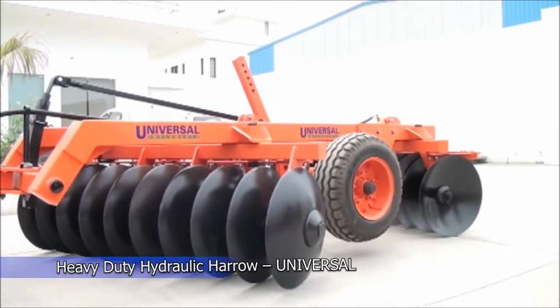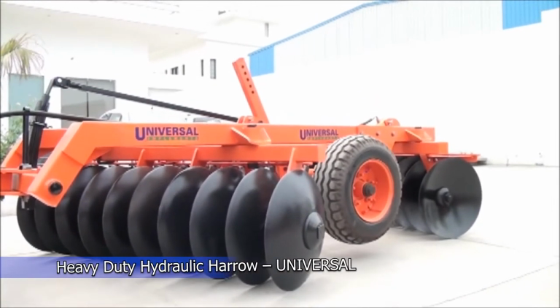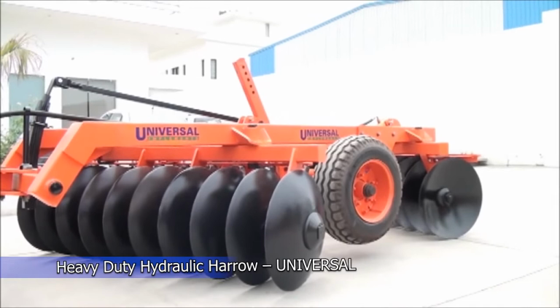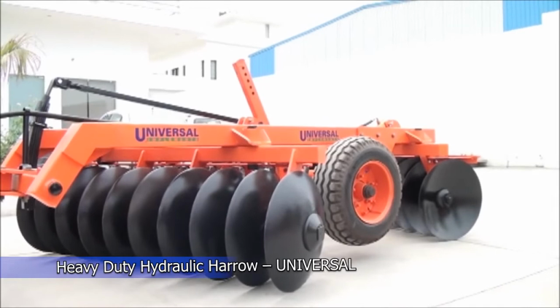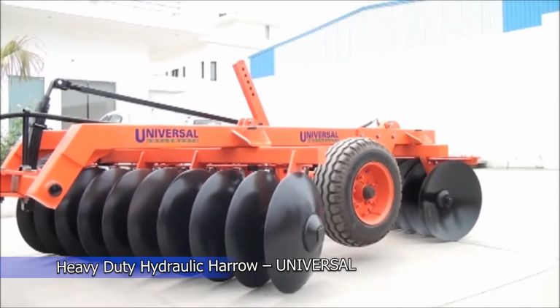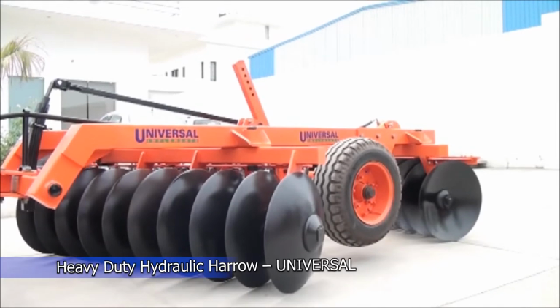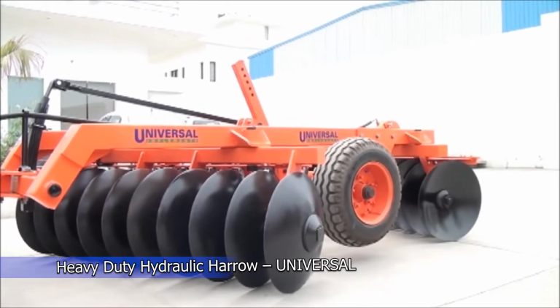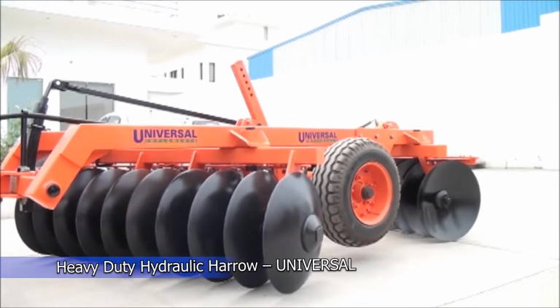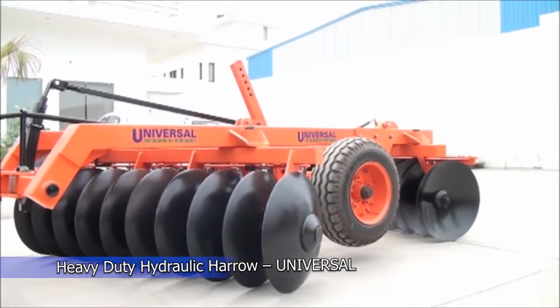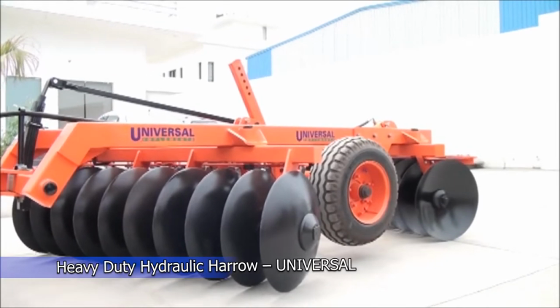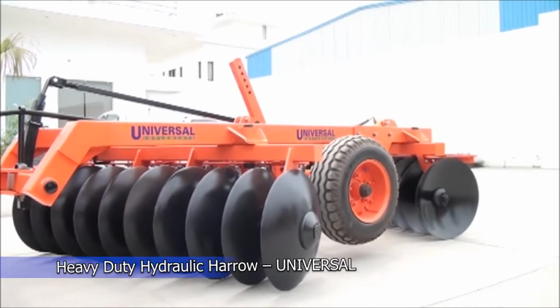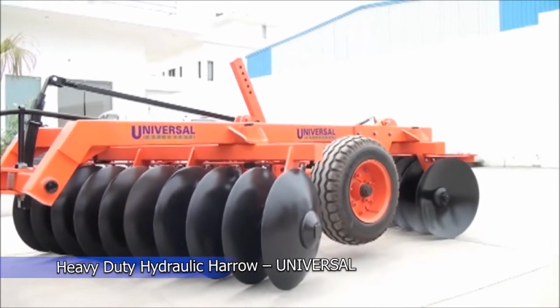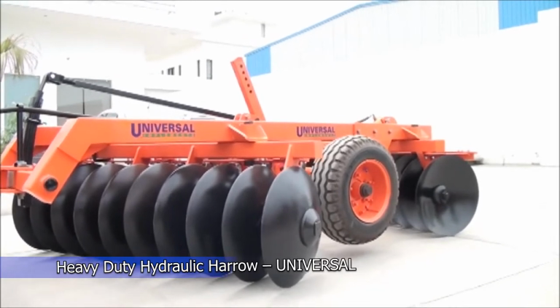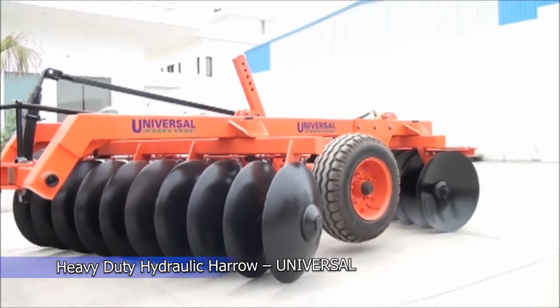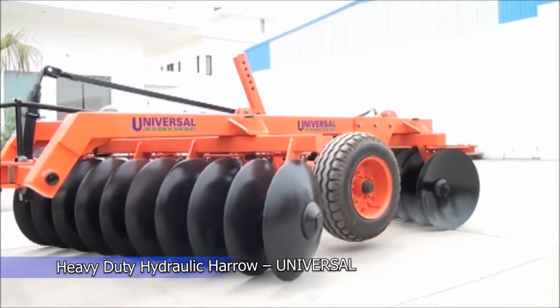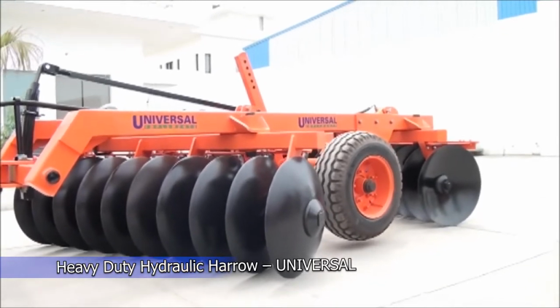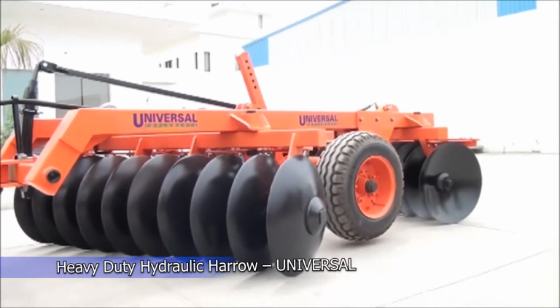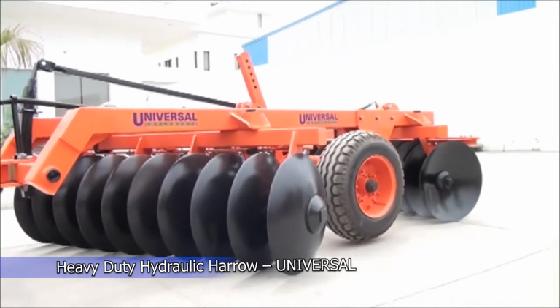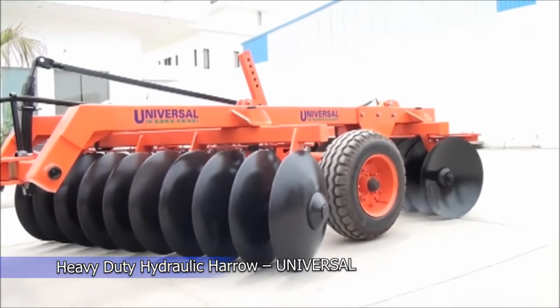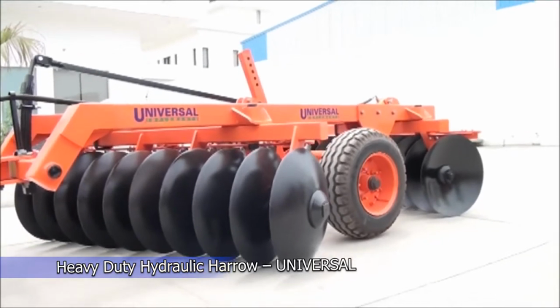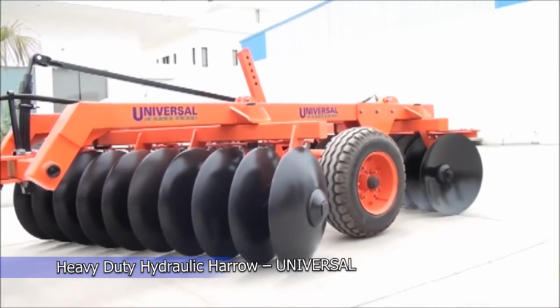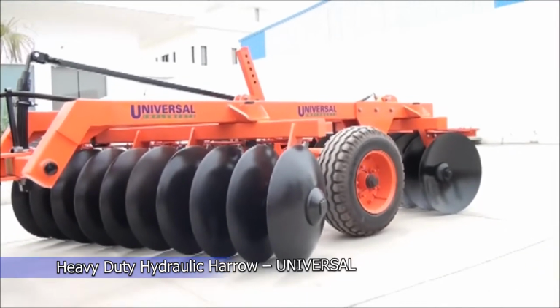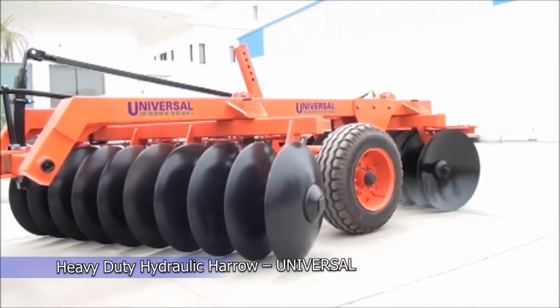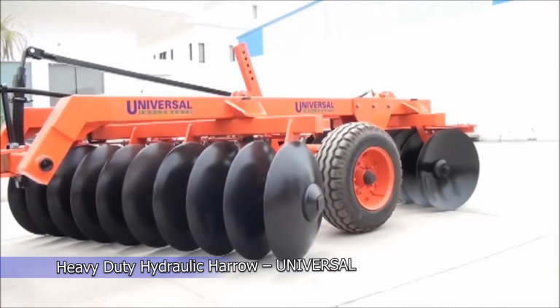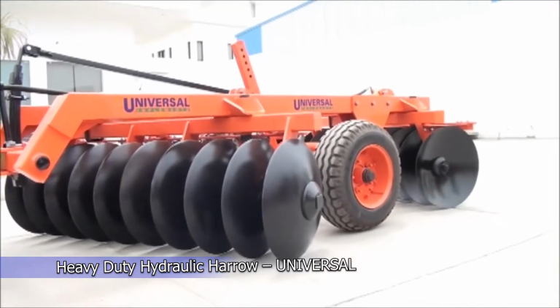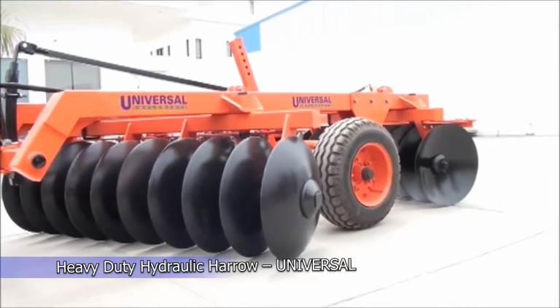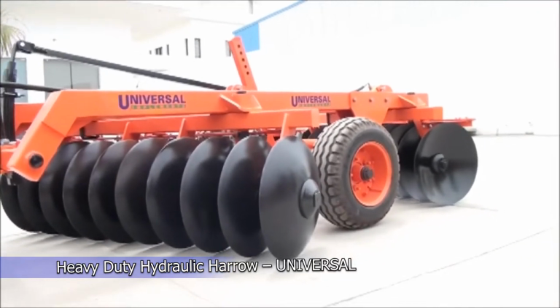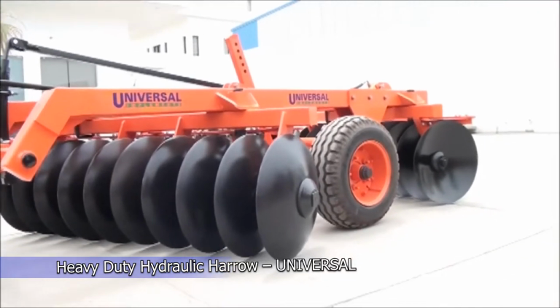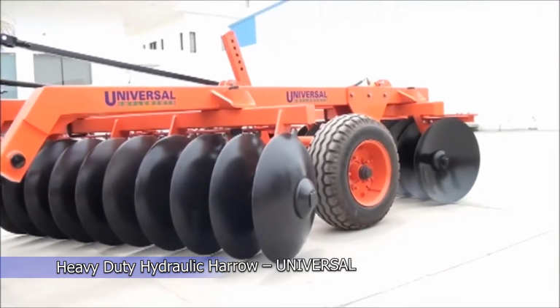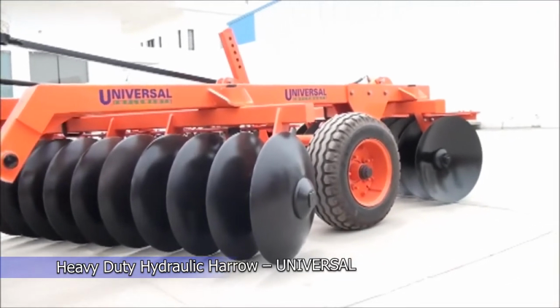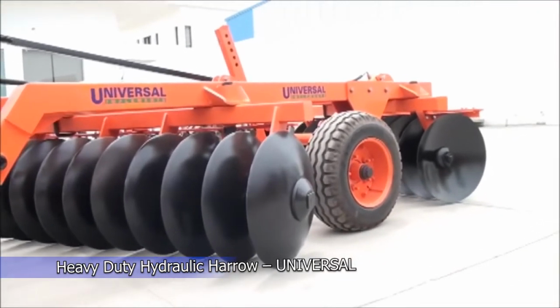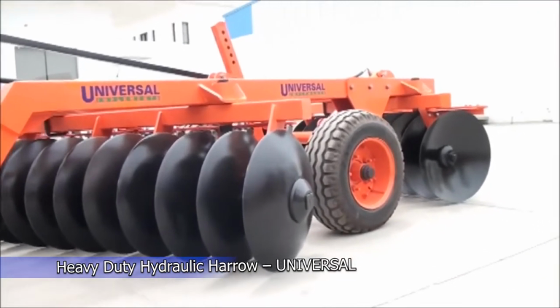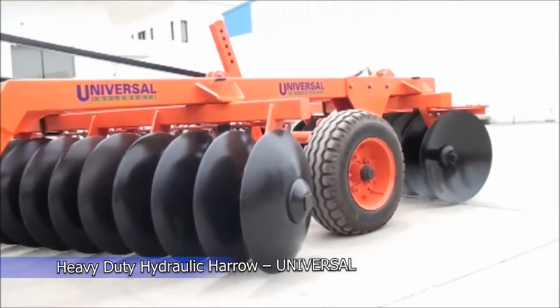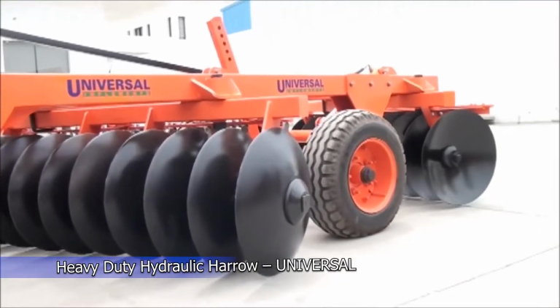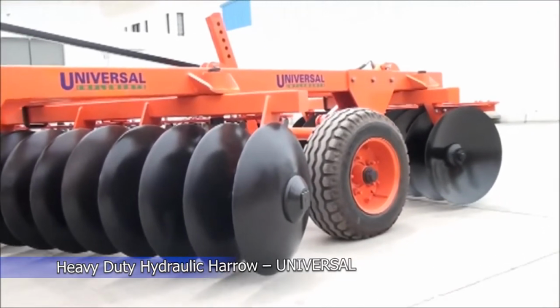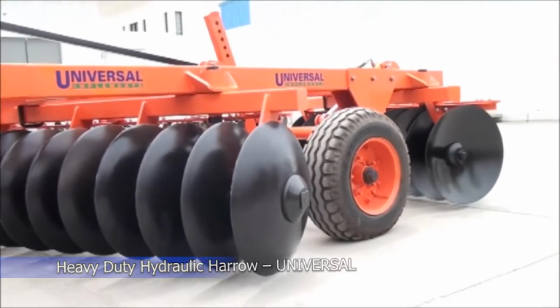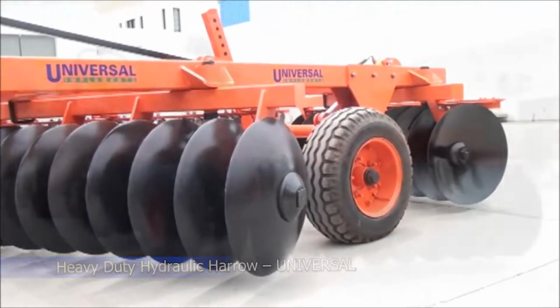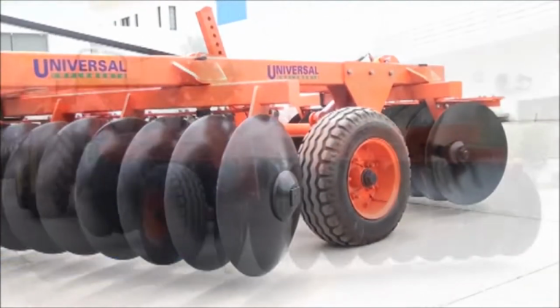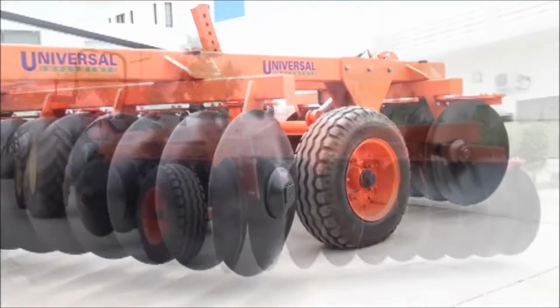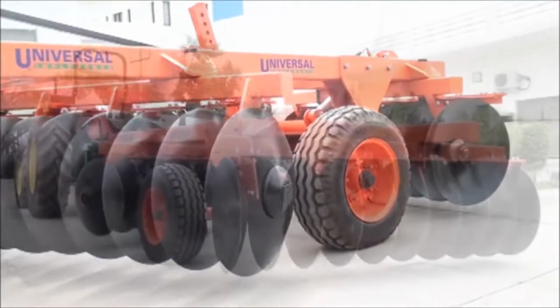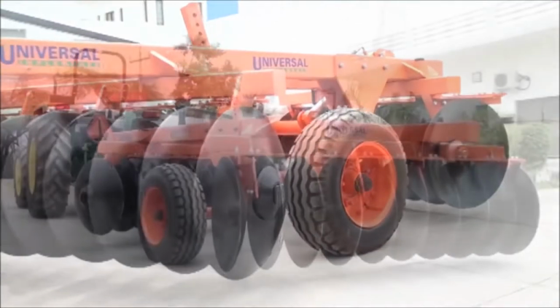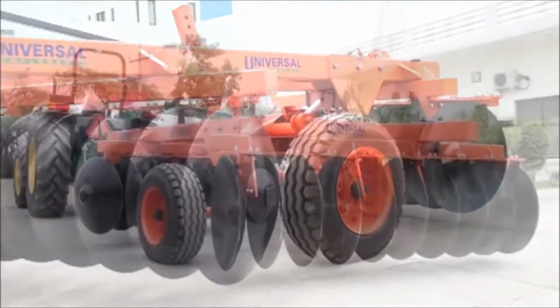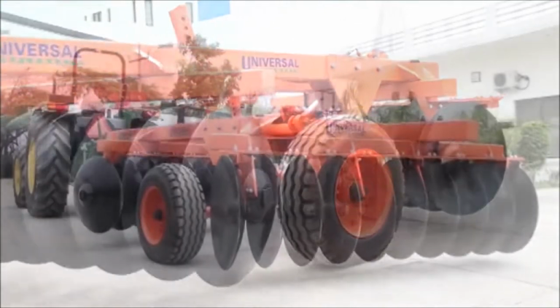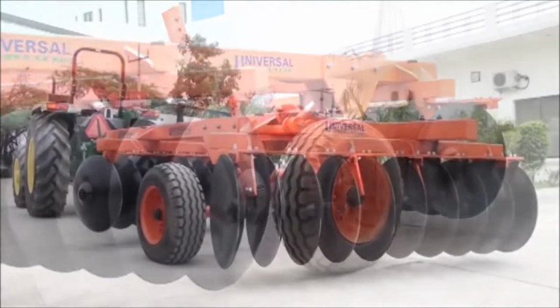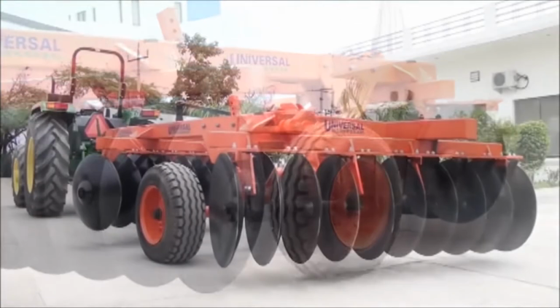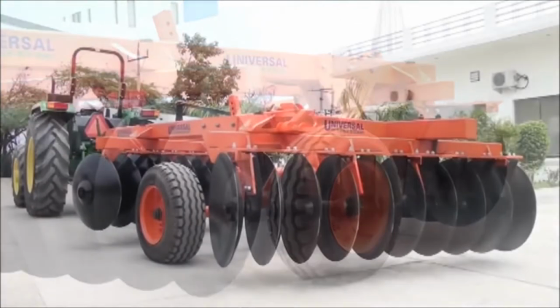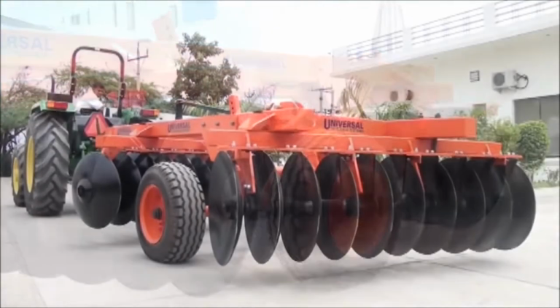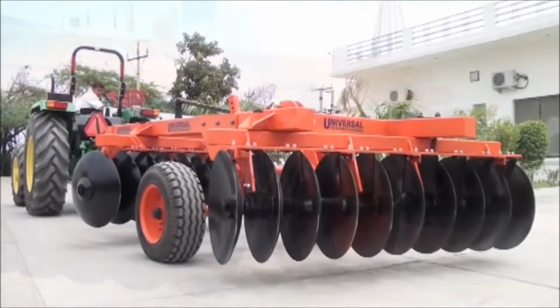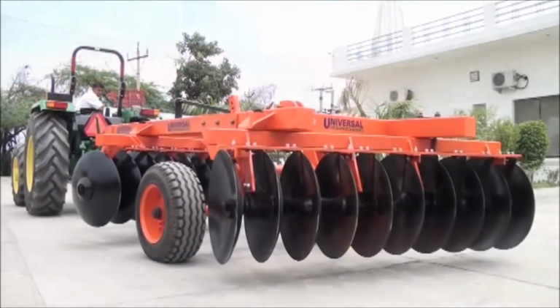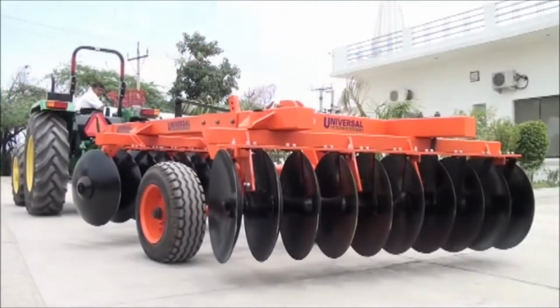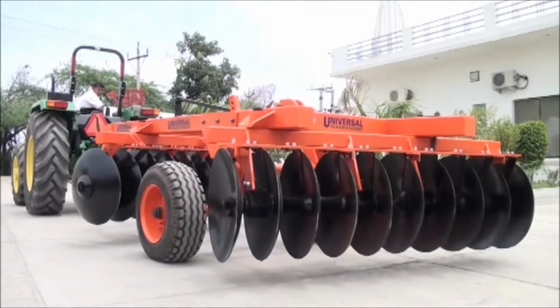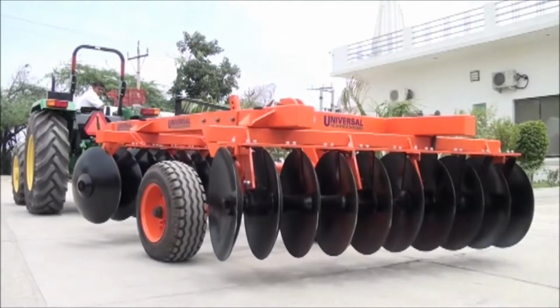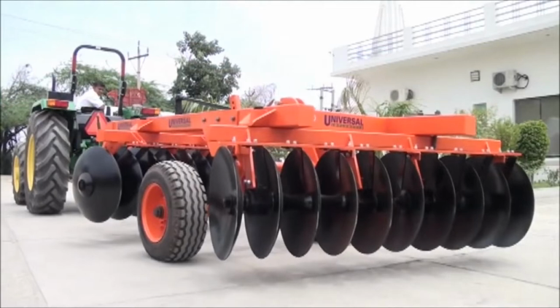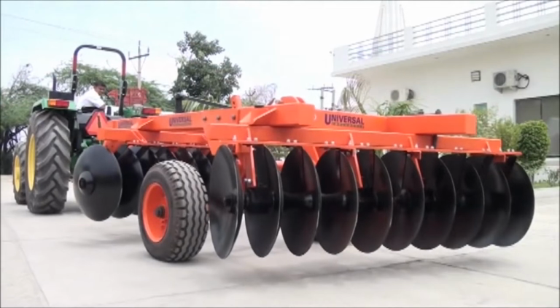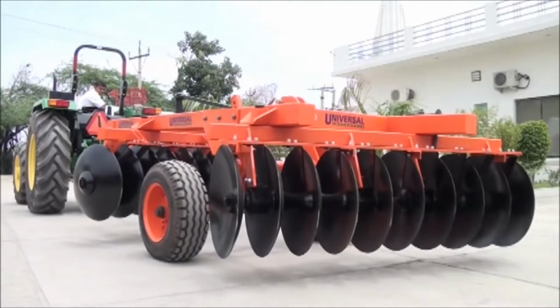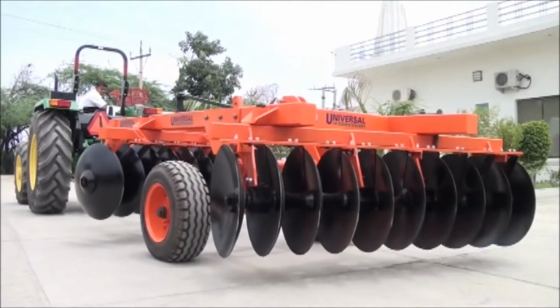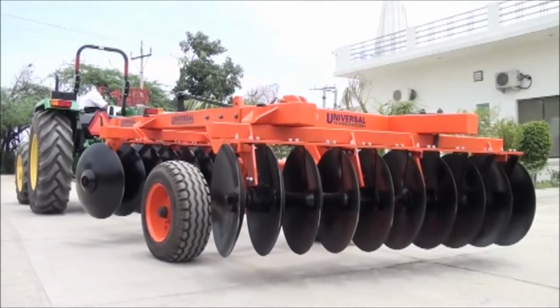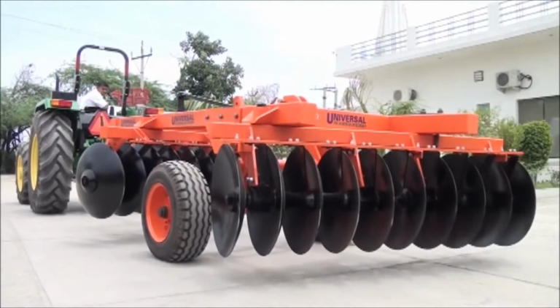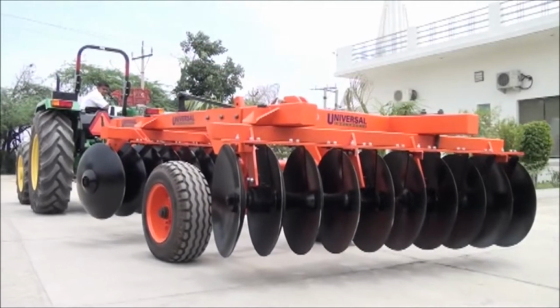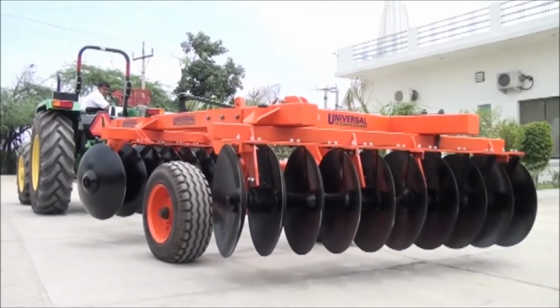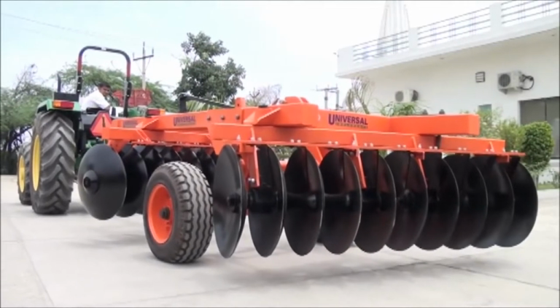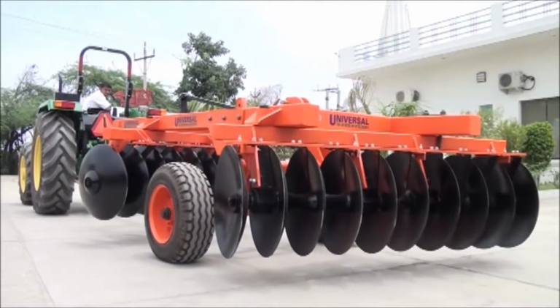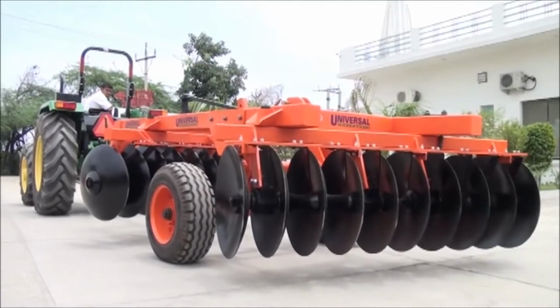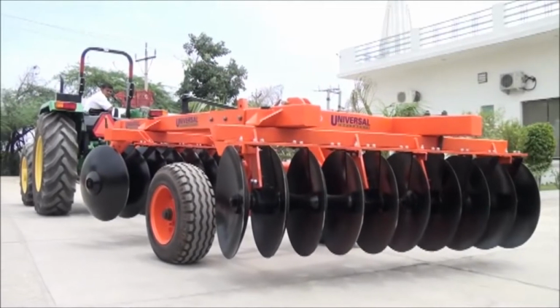They also chop up old crop residue, making the land easier to plow and eliminating clogging in the plowing process.